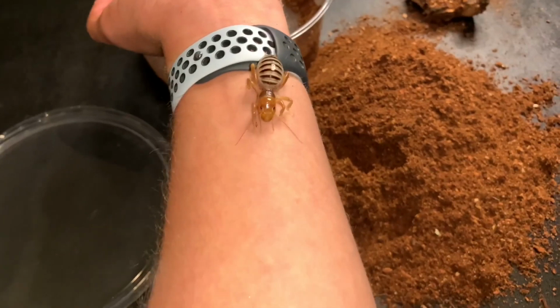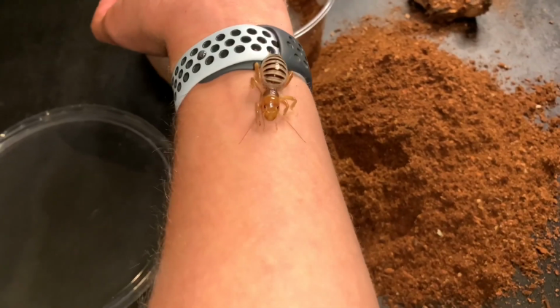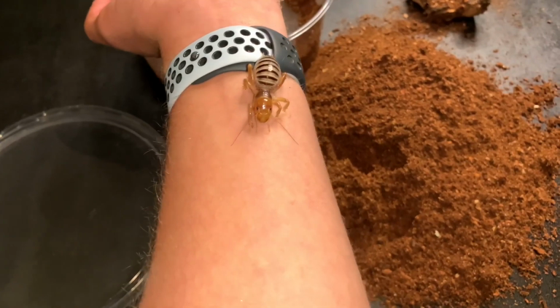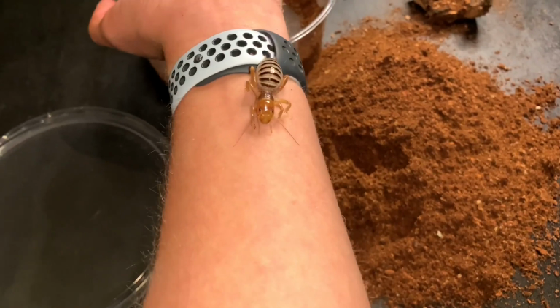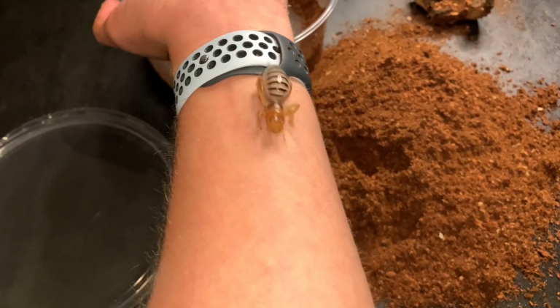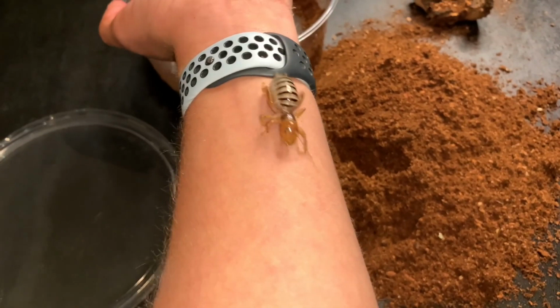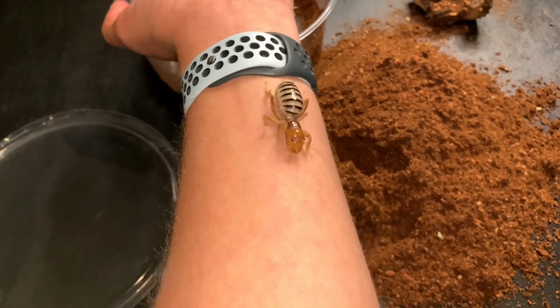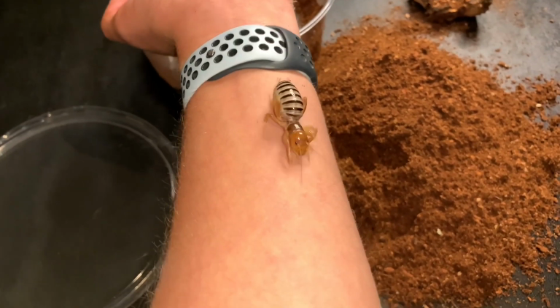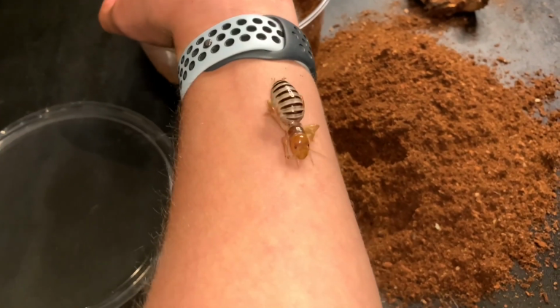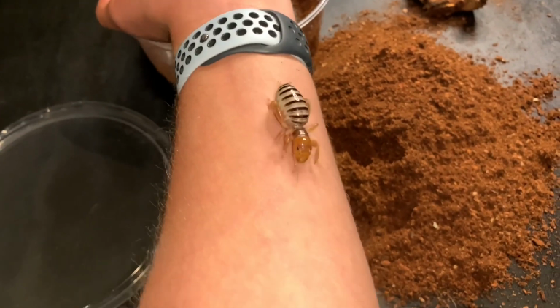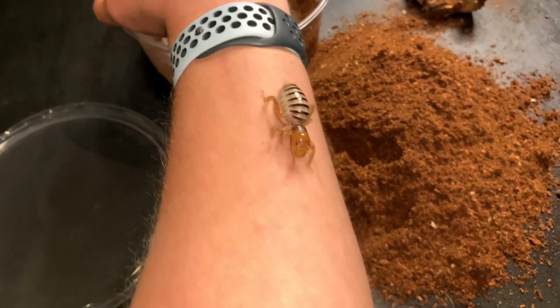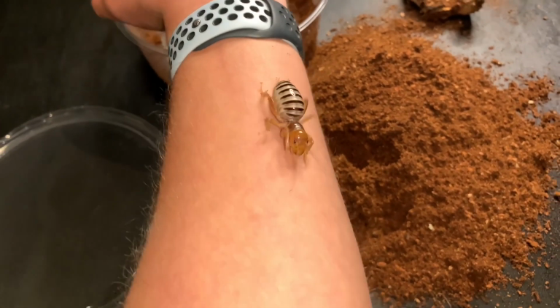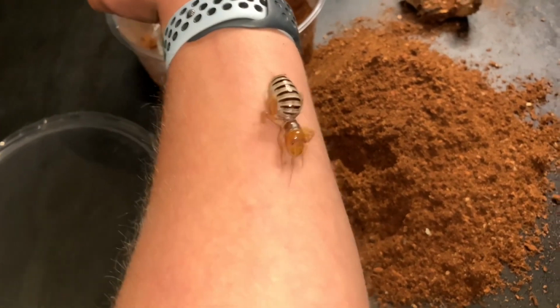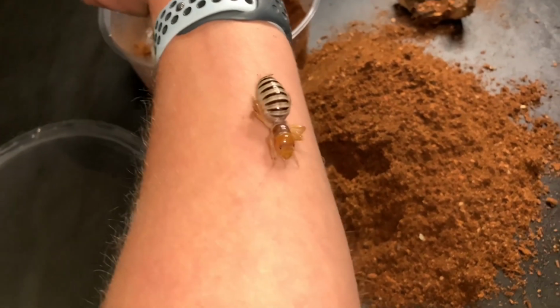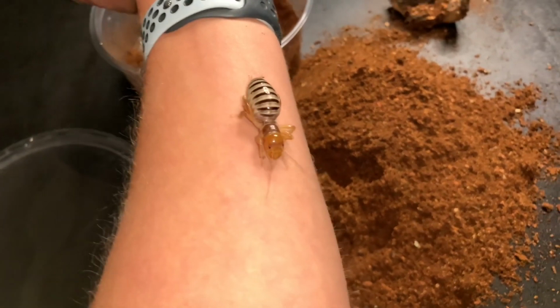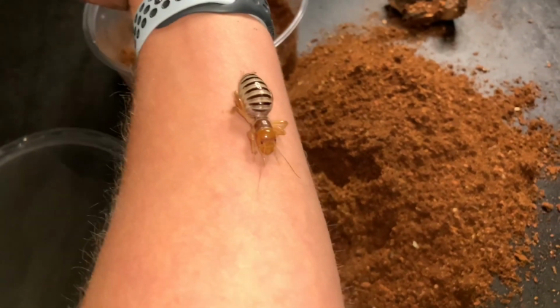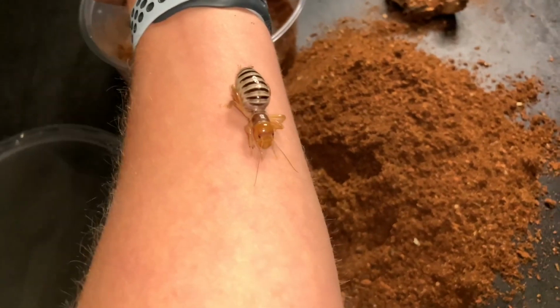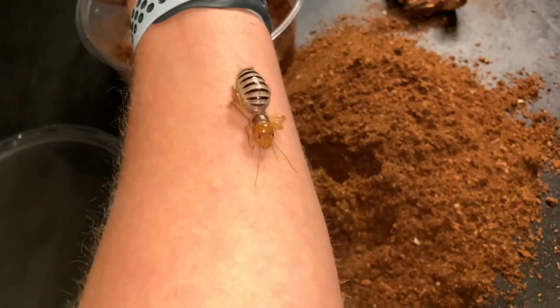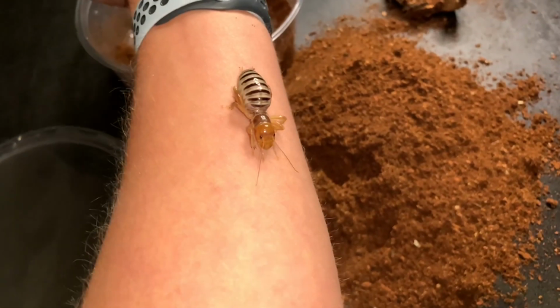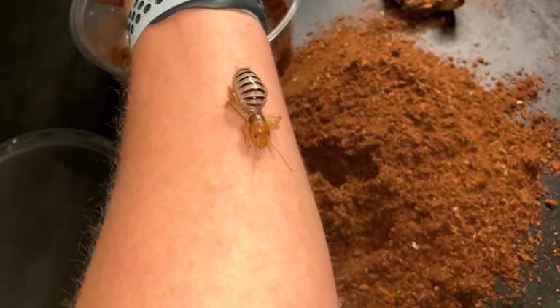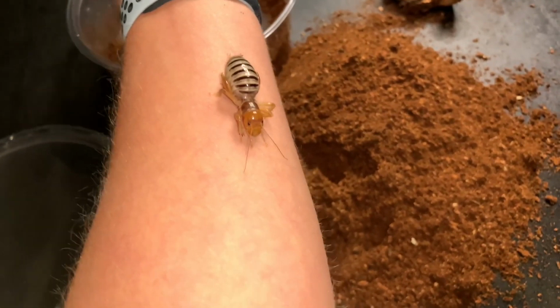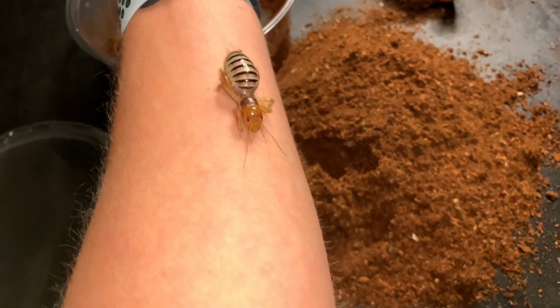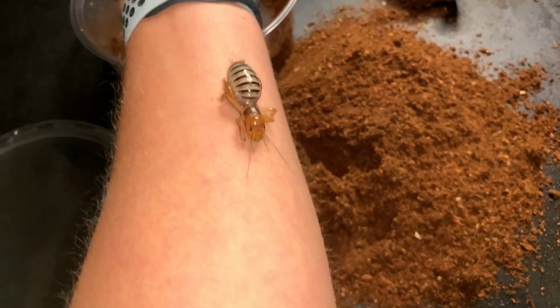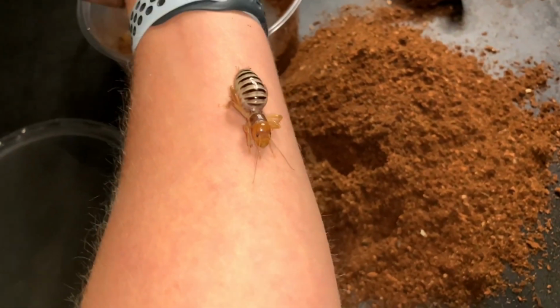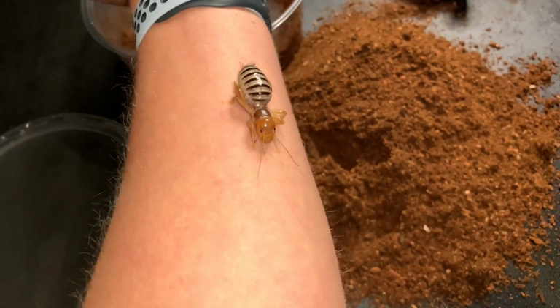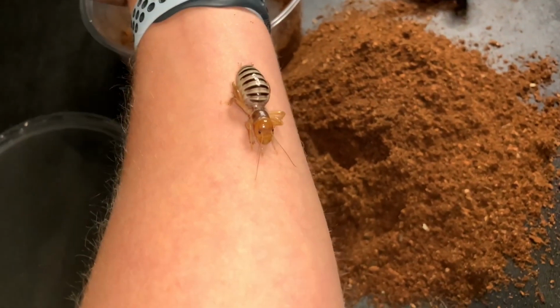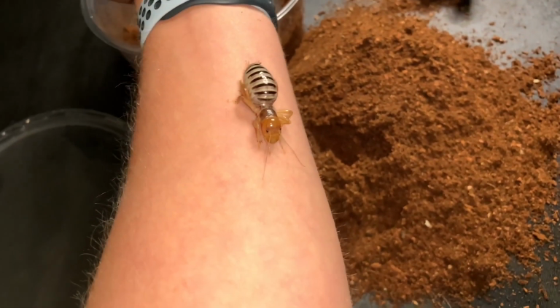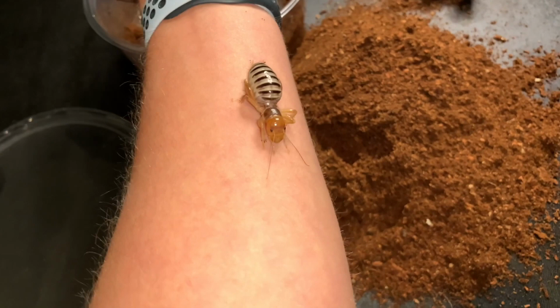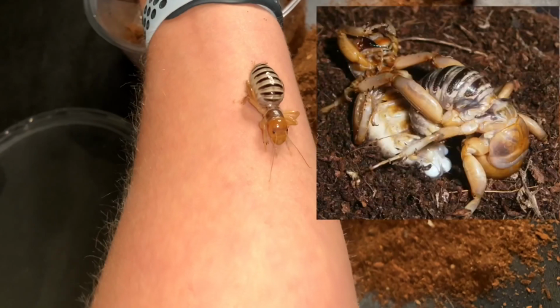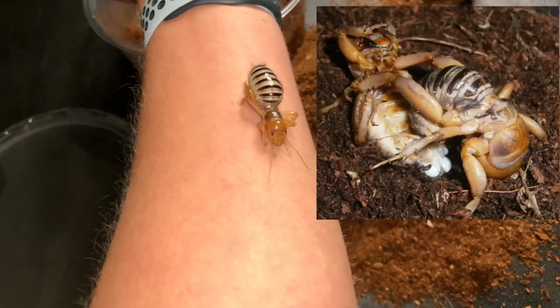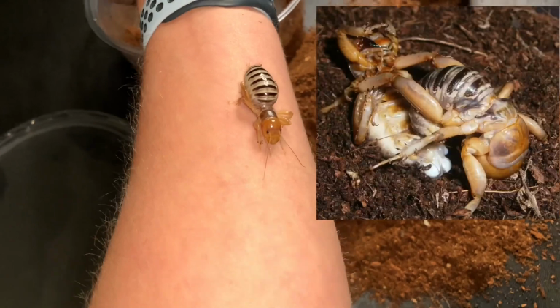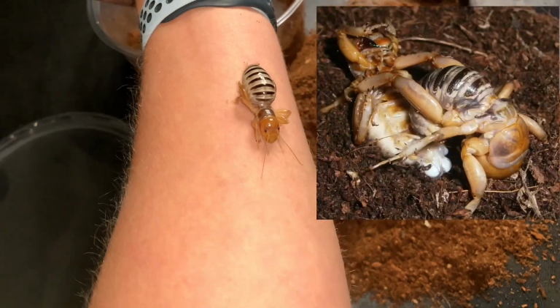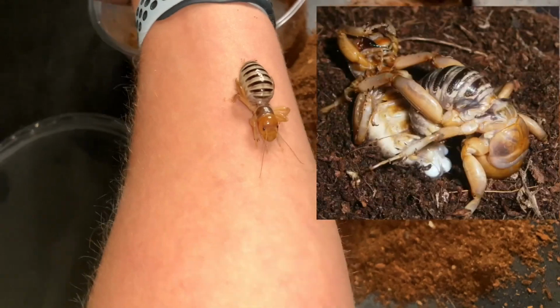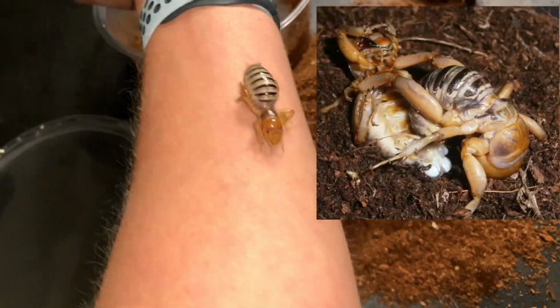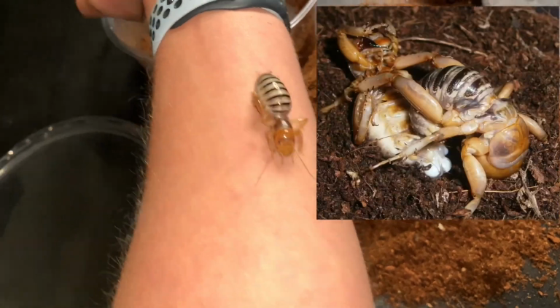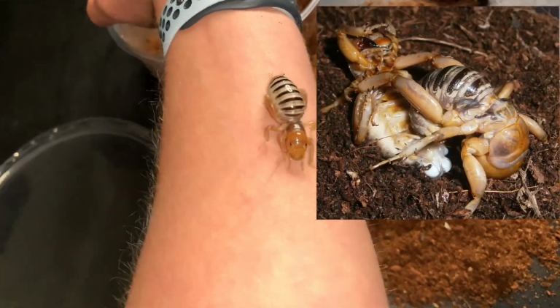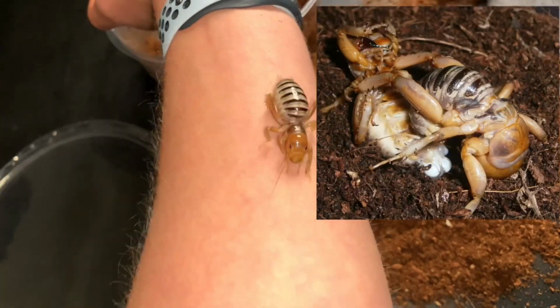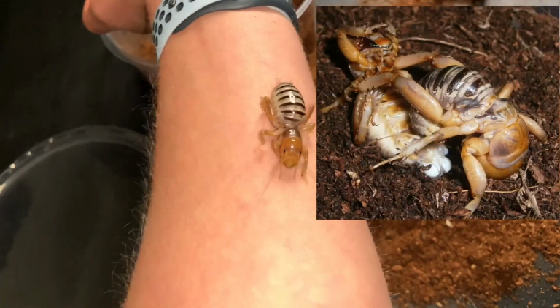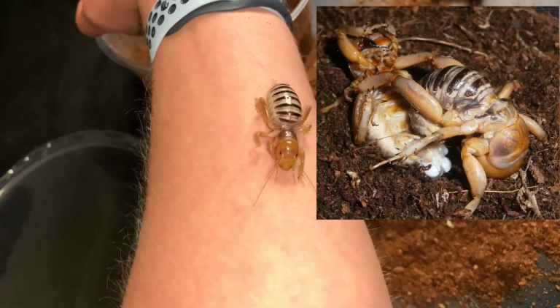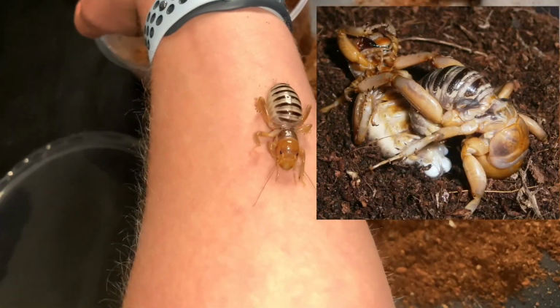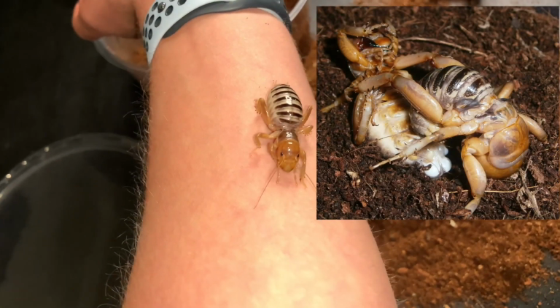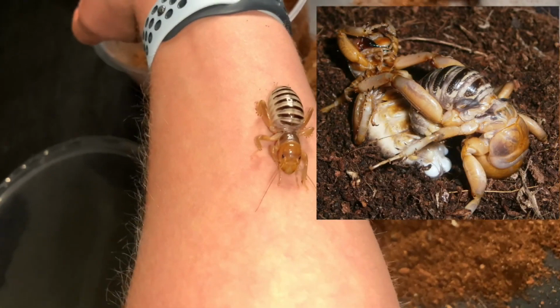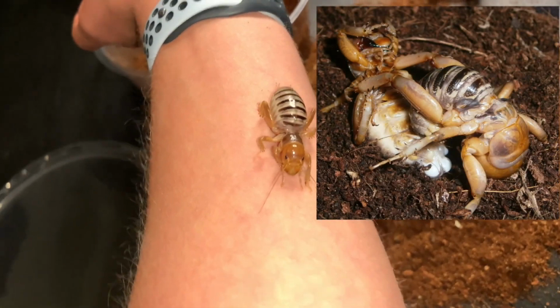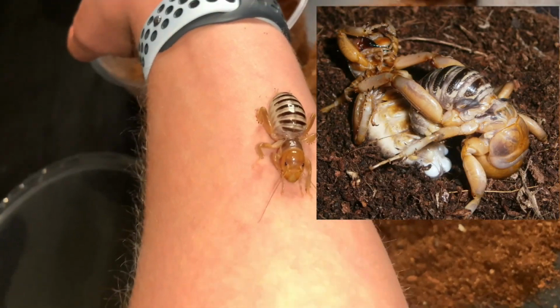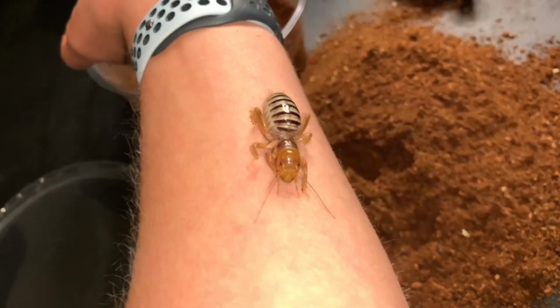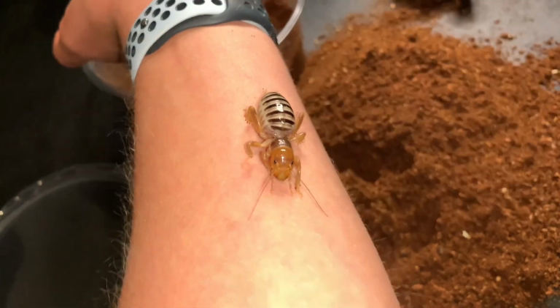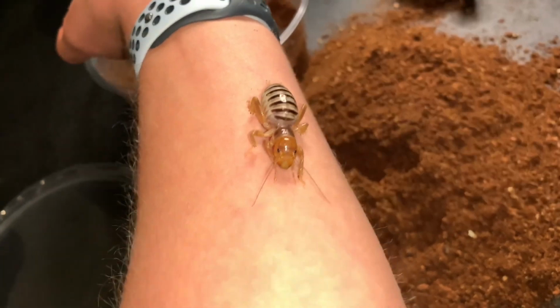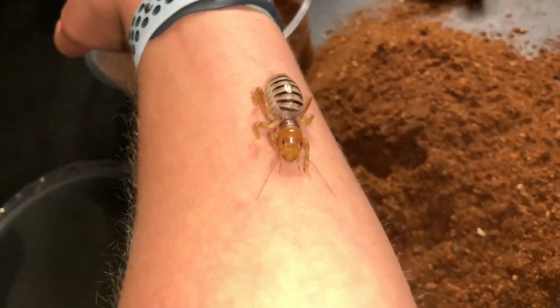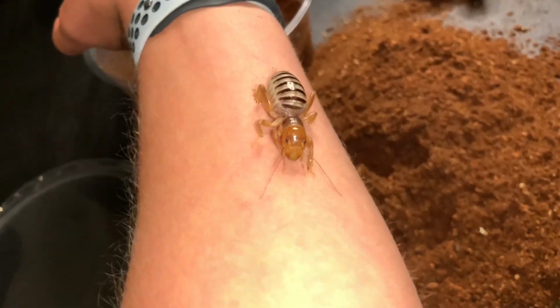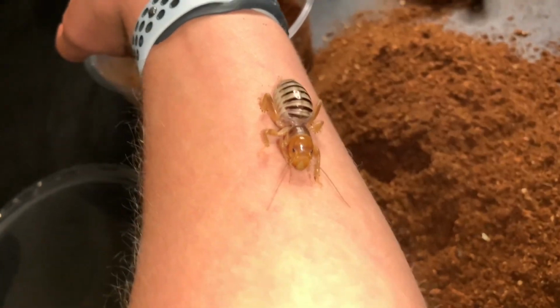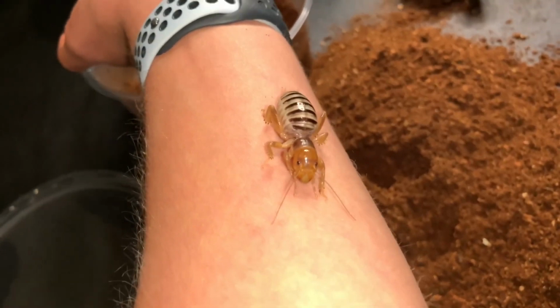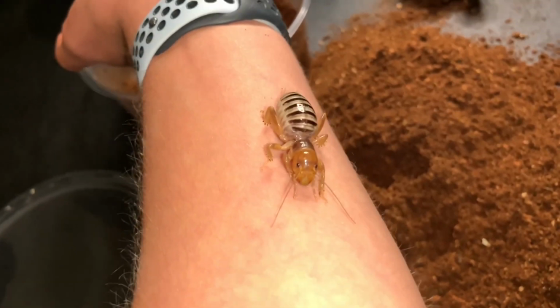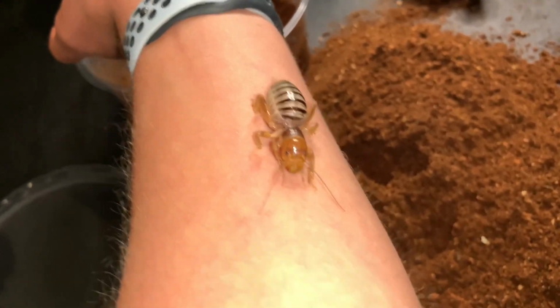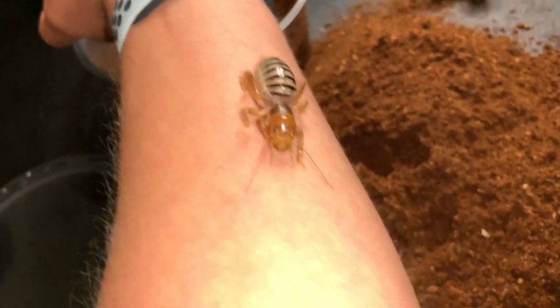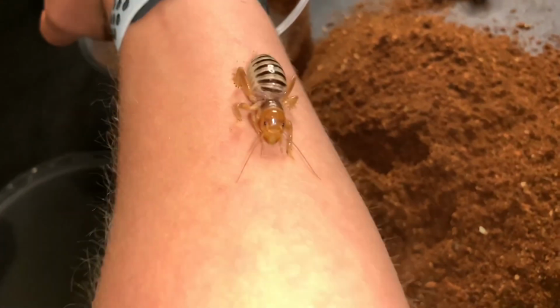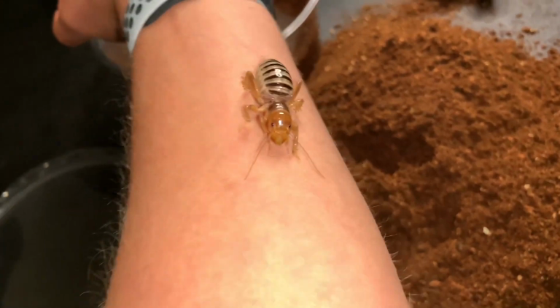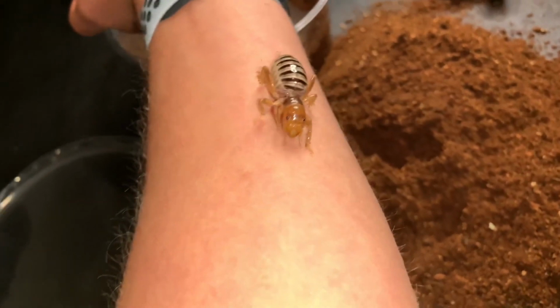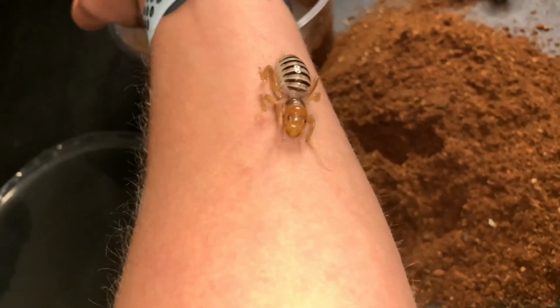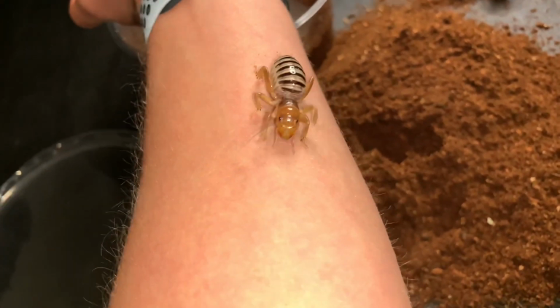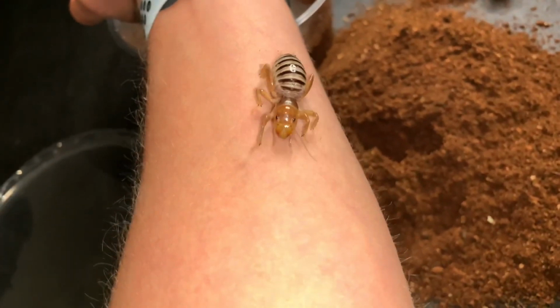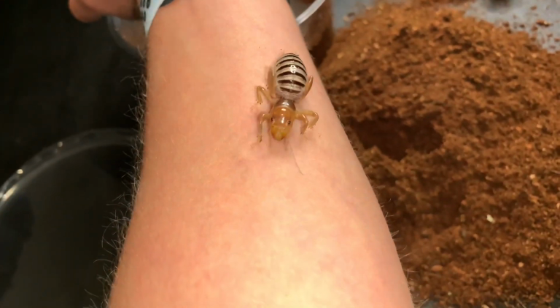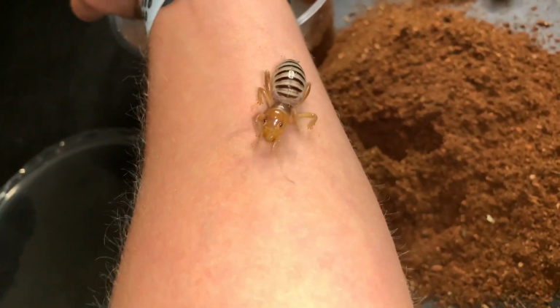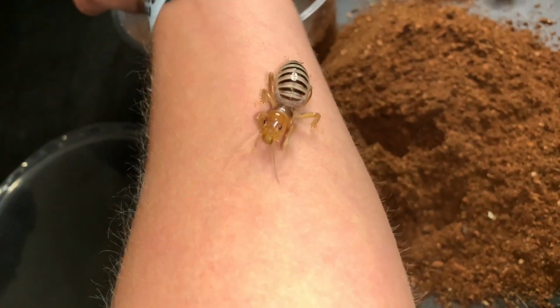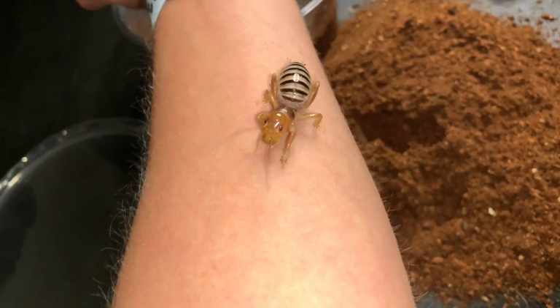I actually have another one, and hopefully one matures into a male and the other matures into a female so I can get some breeding action going - that would make an amazing video.